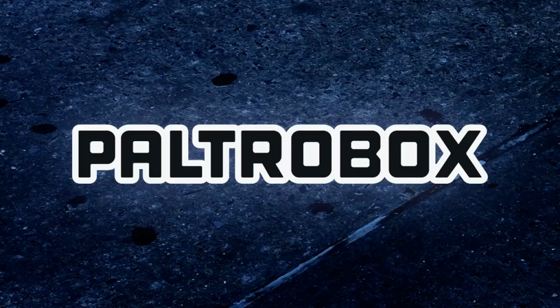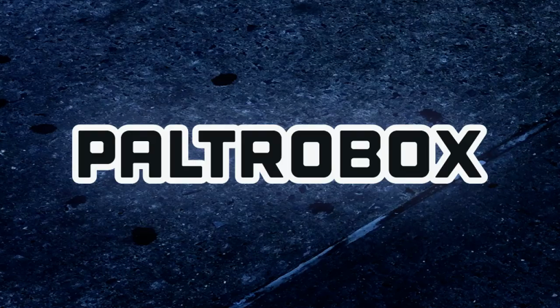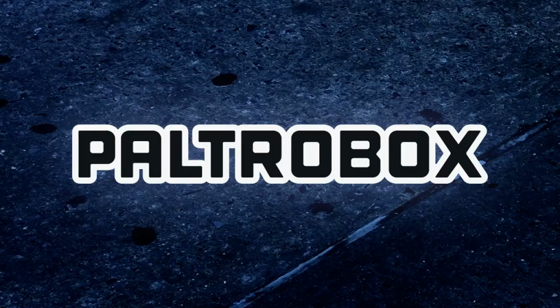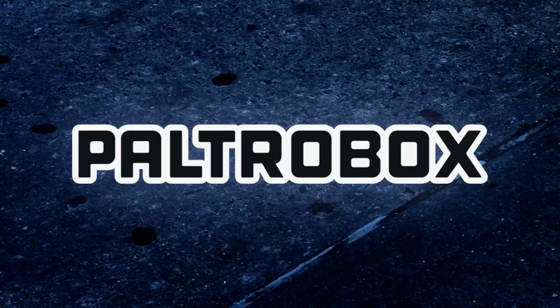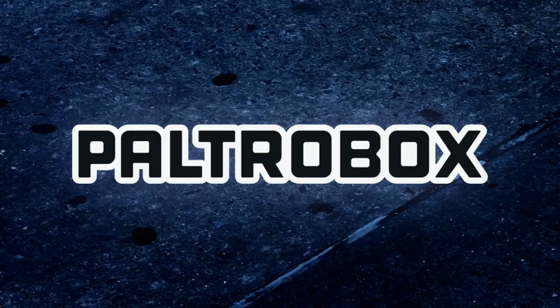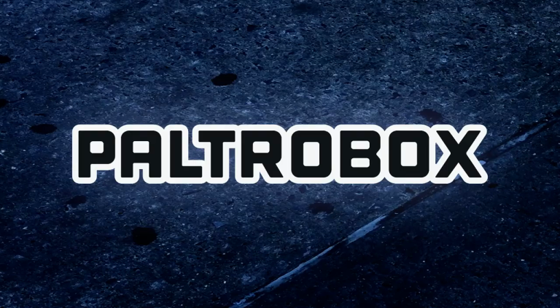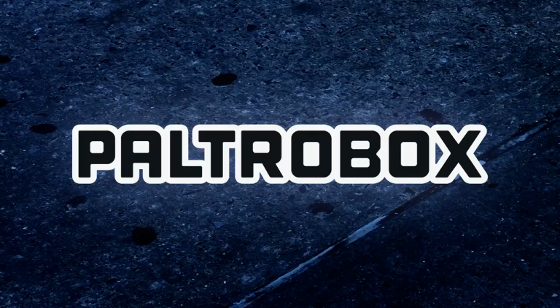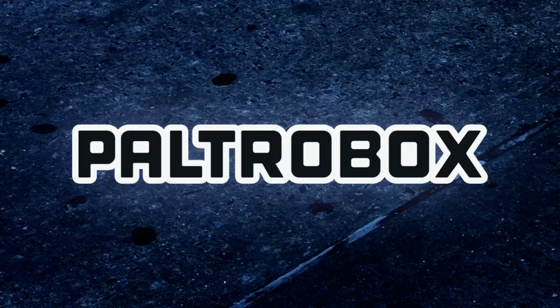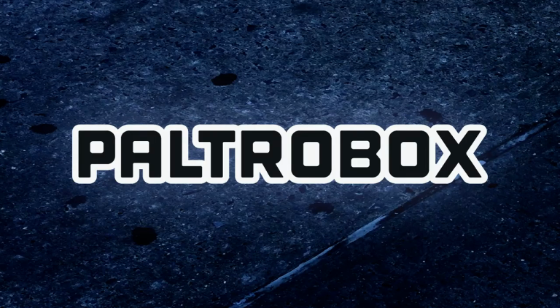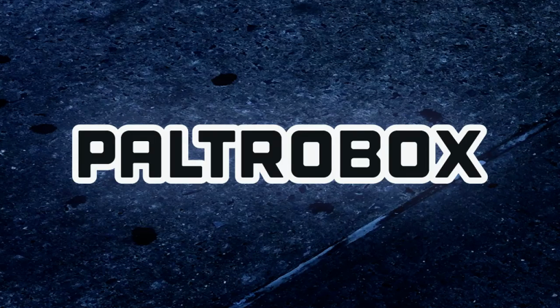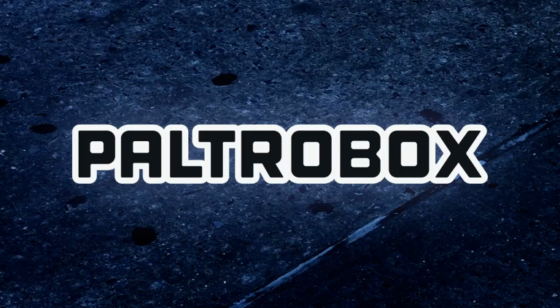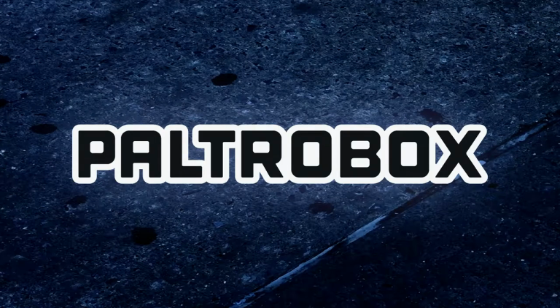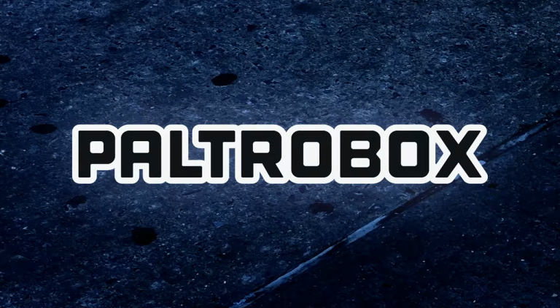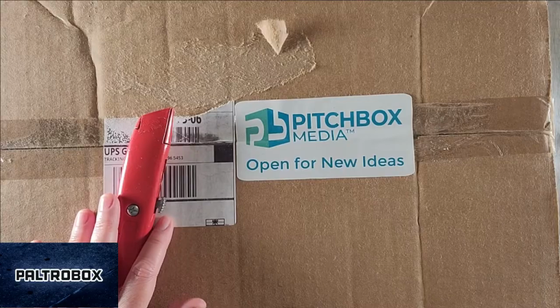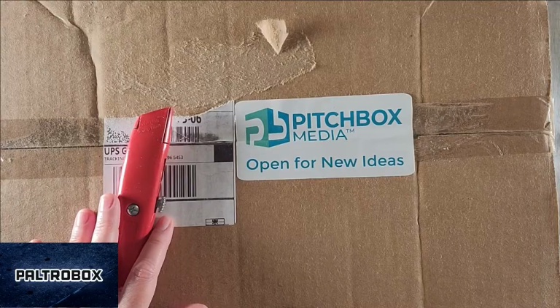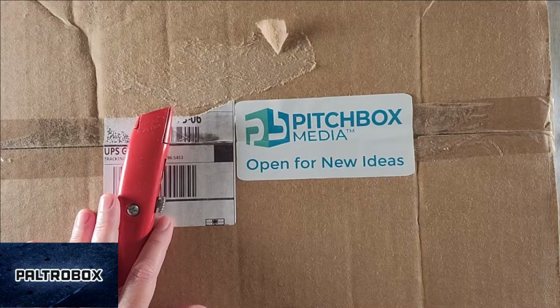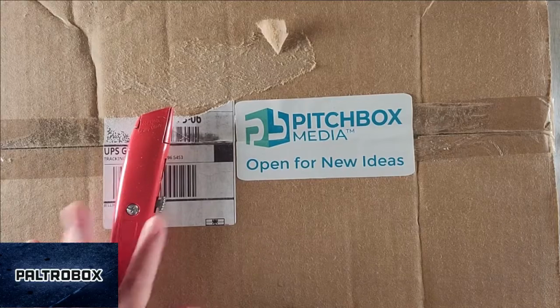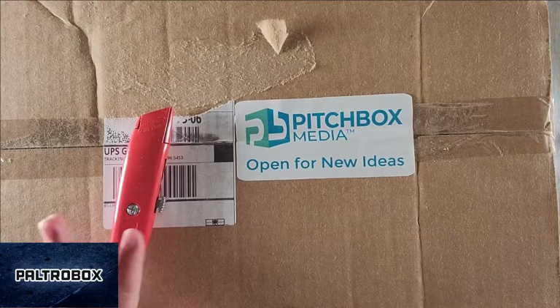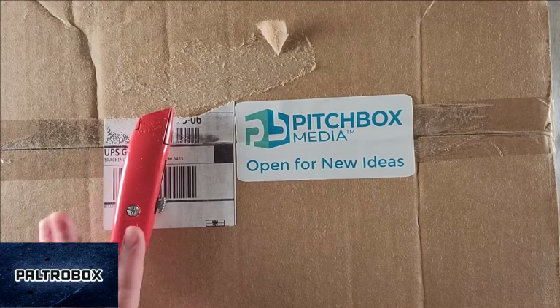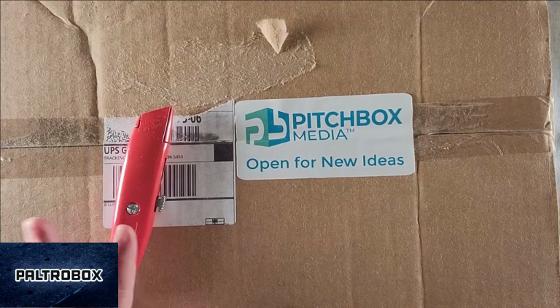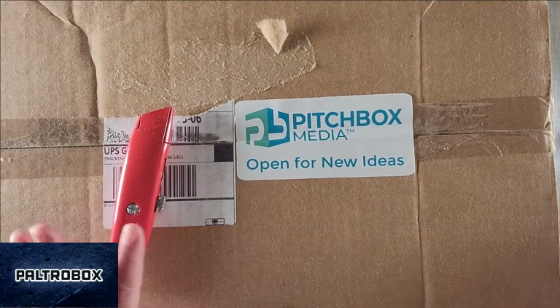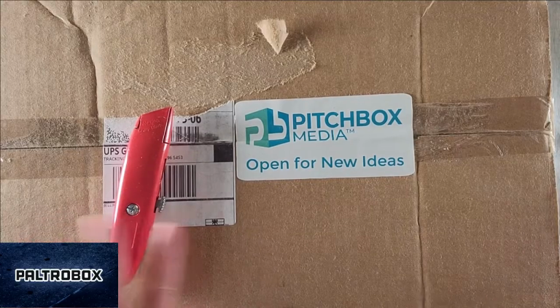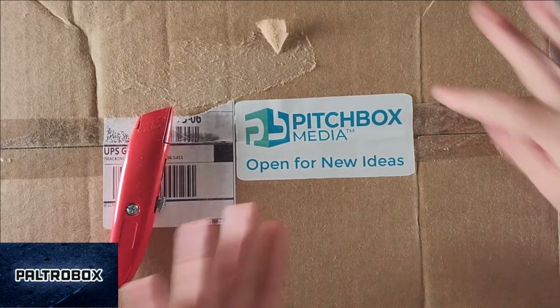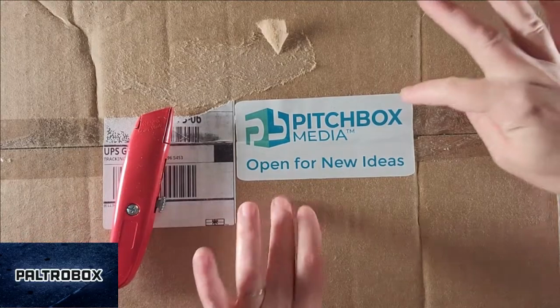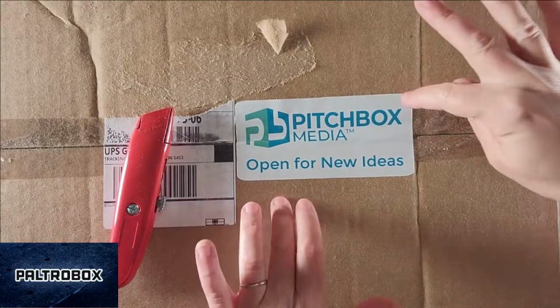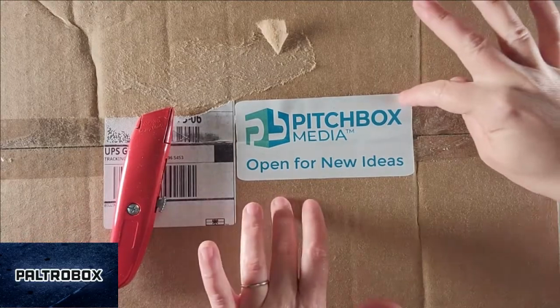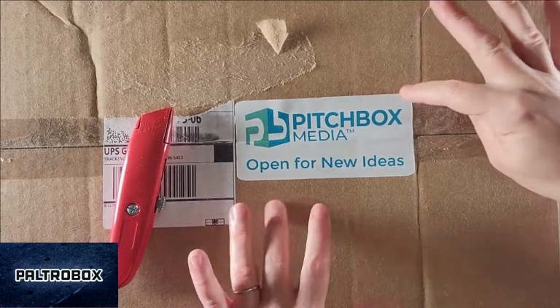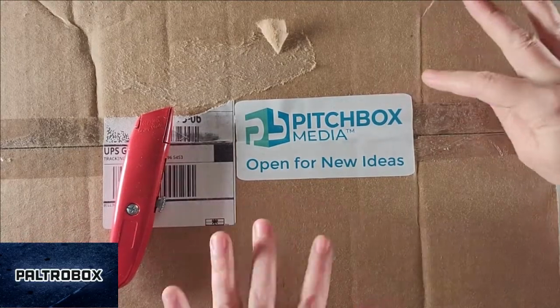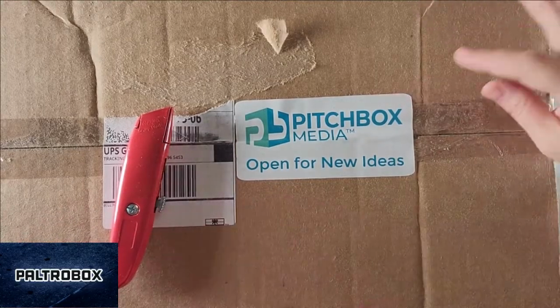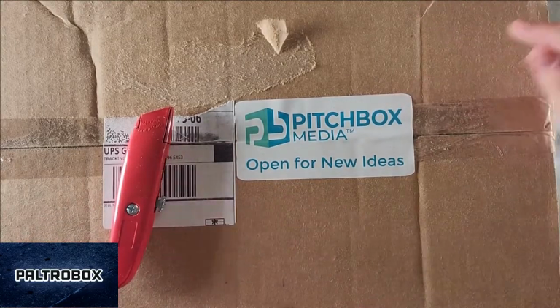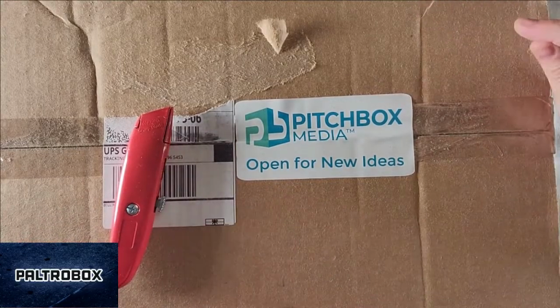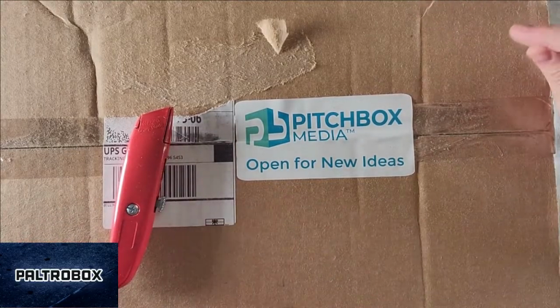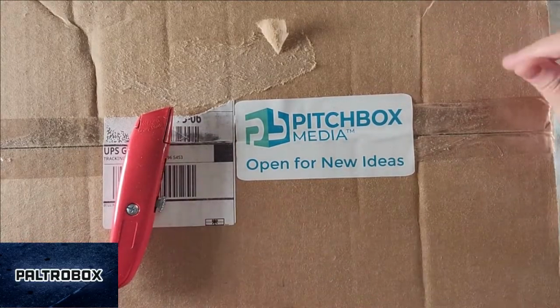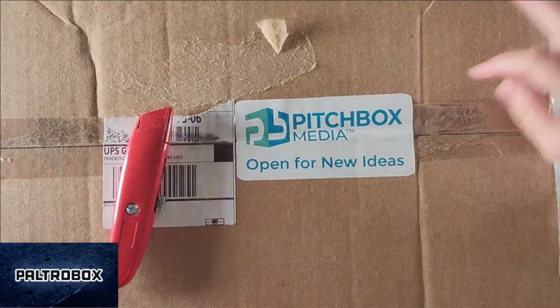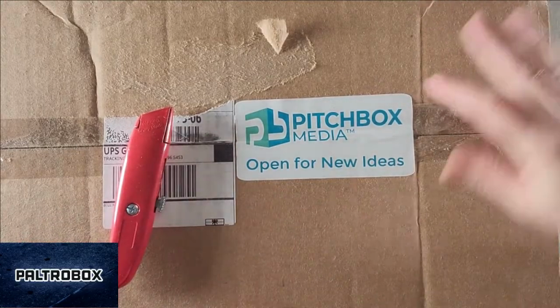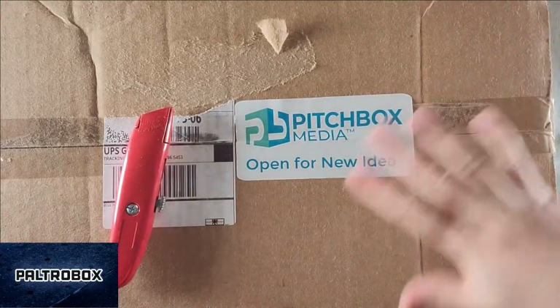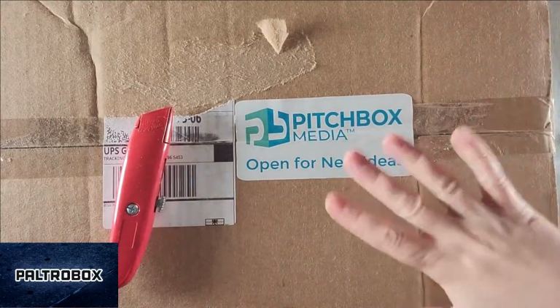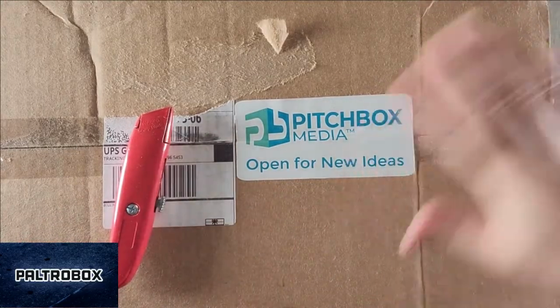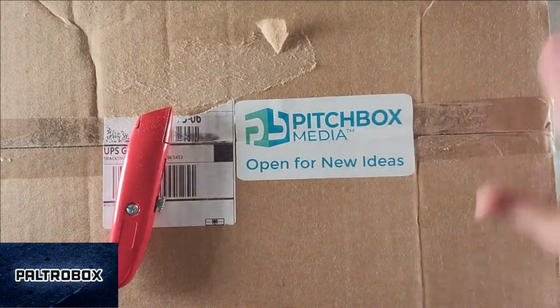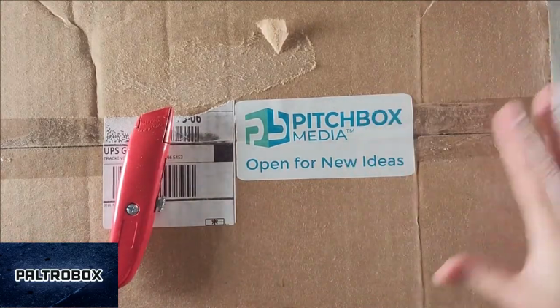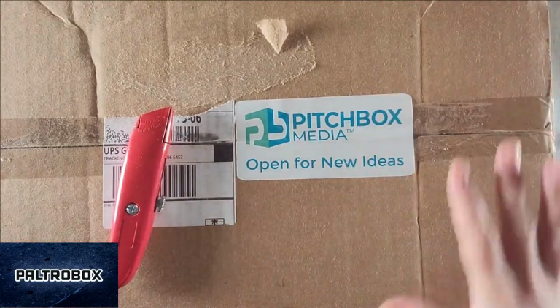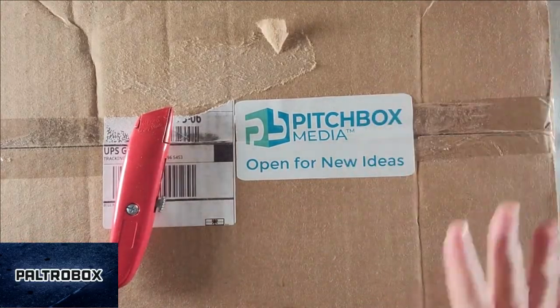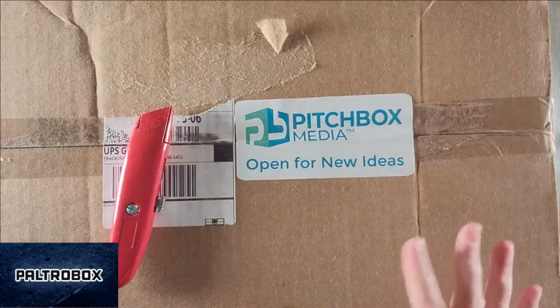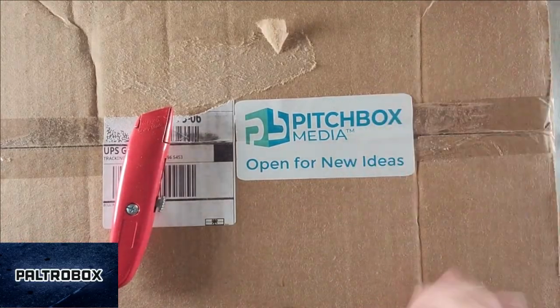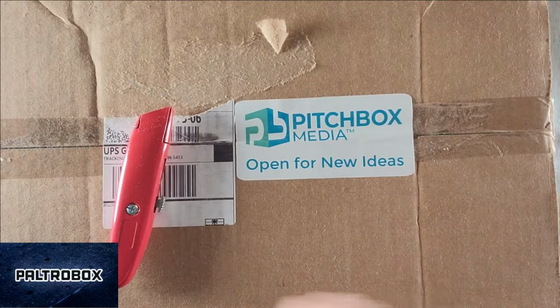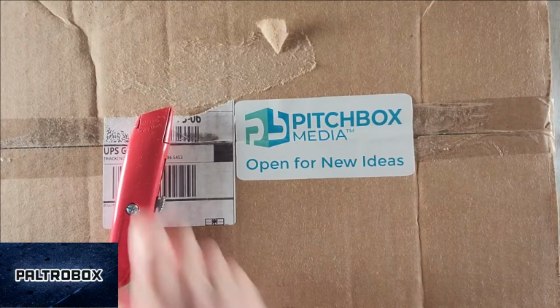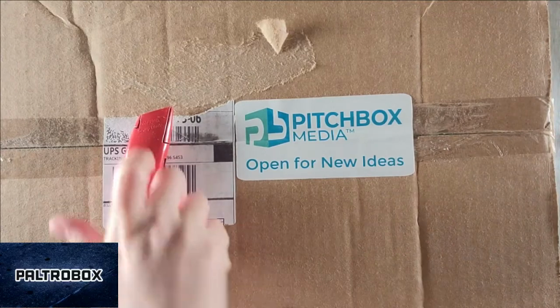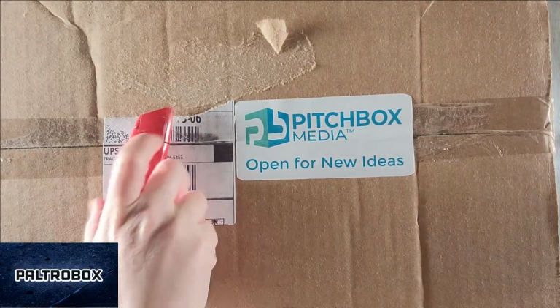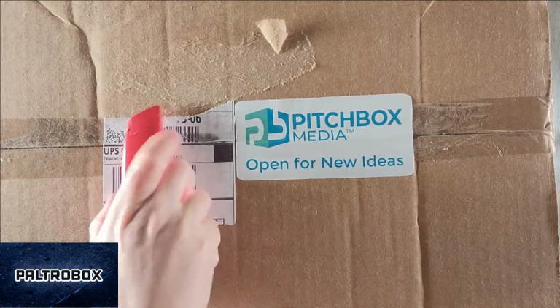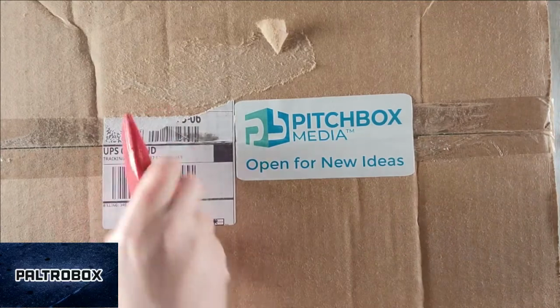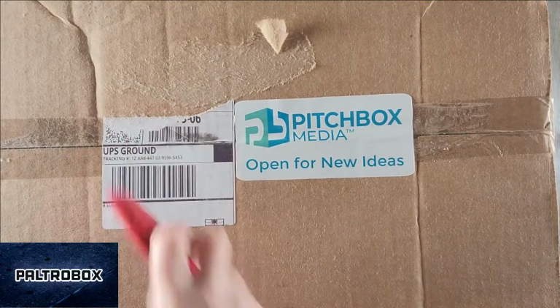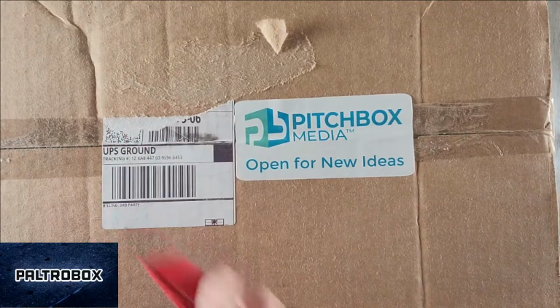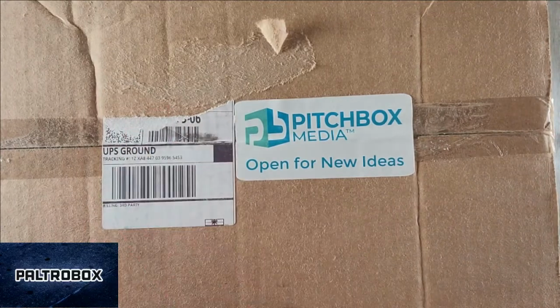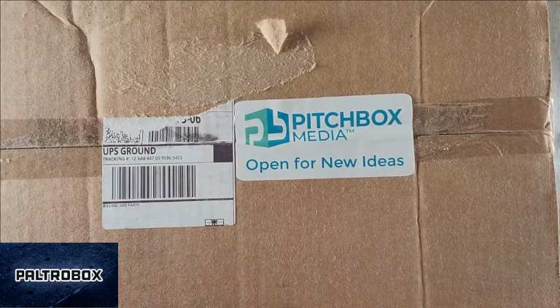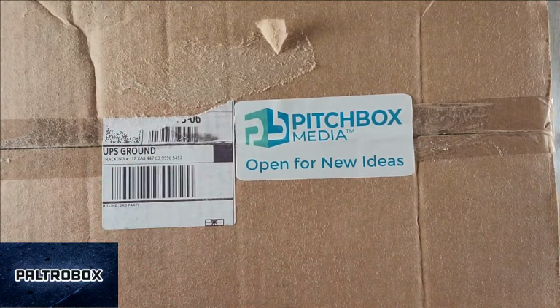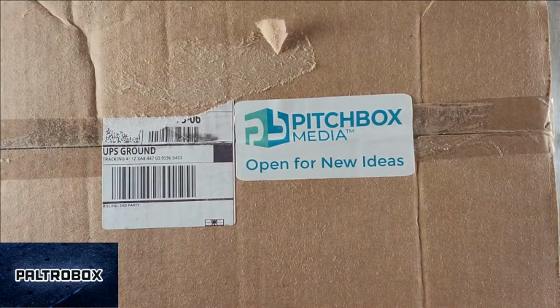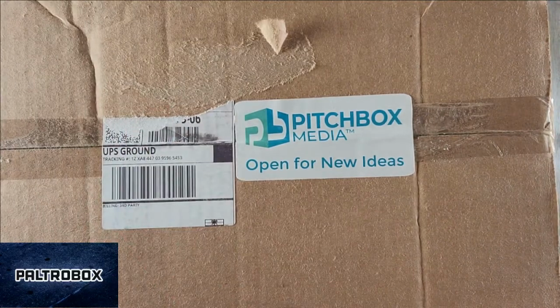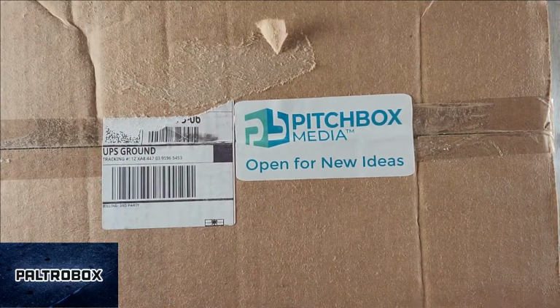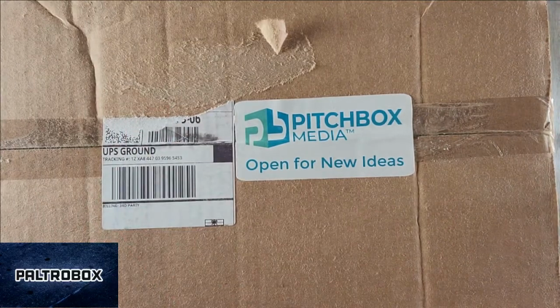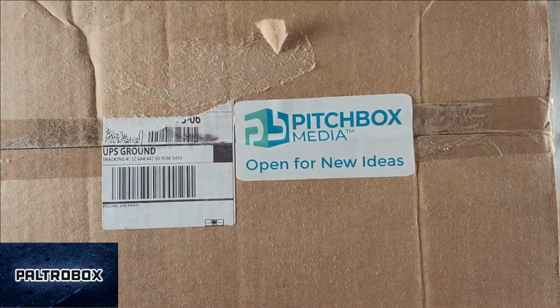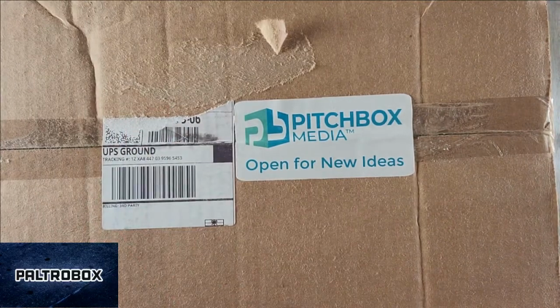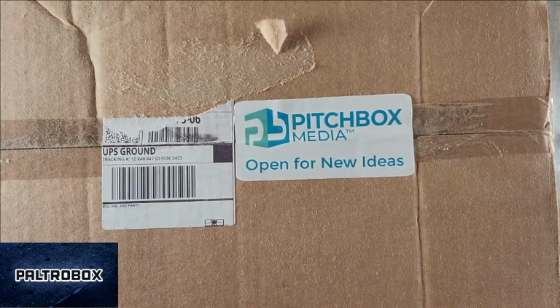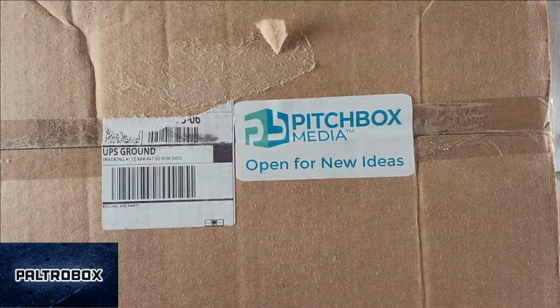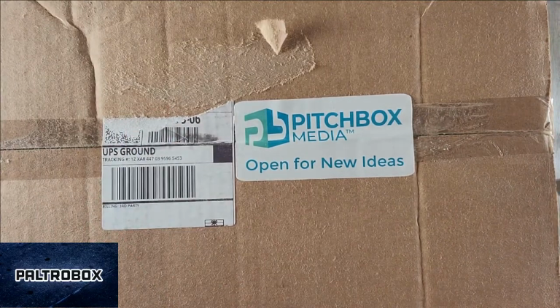Heltercast with Pitchbox Media. We love these boxes and this is a massive one.